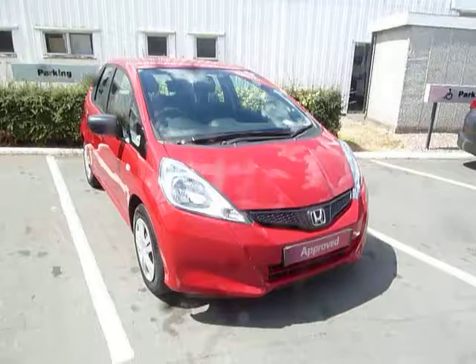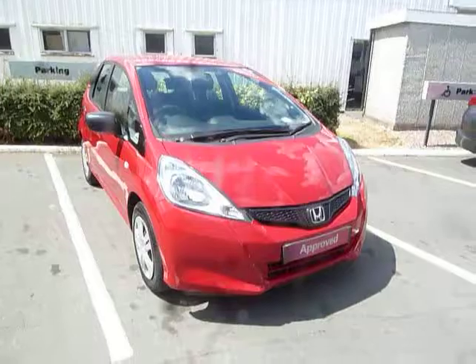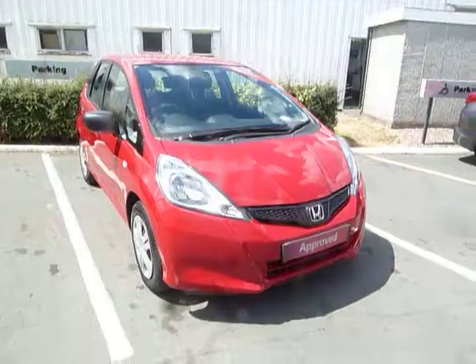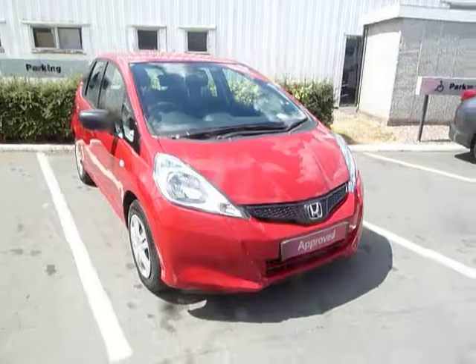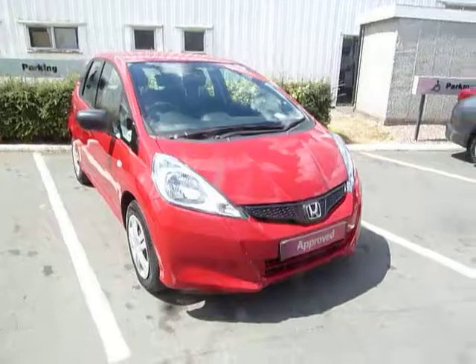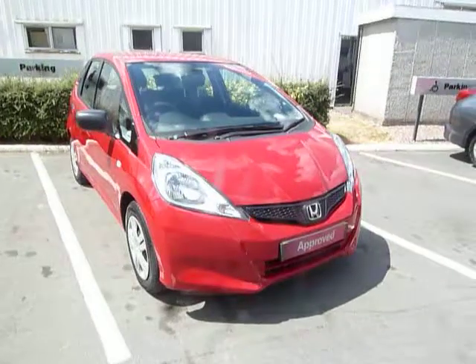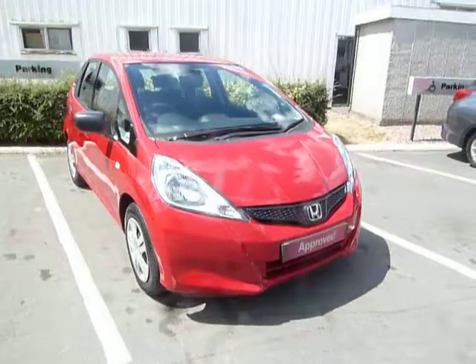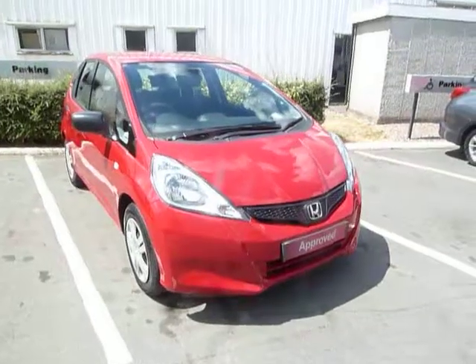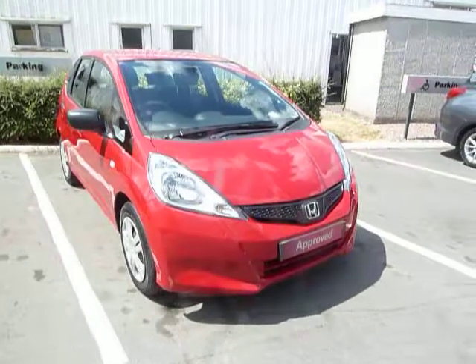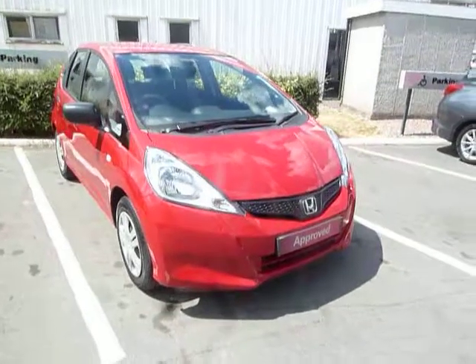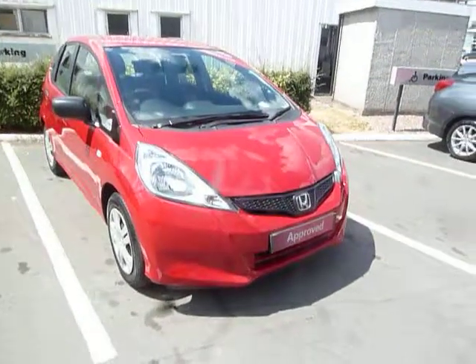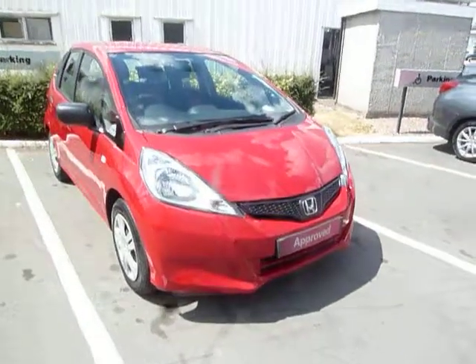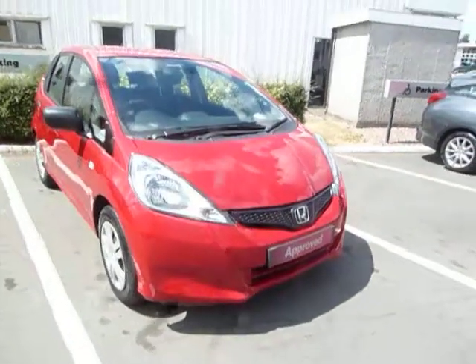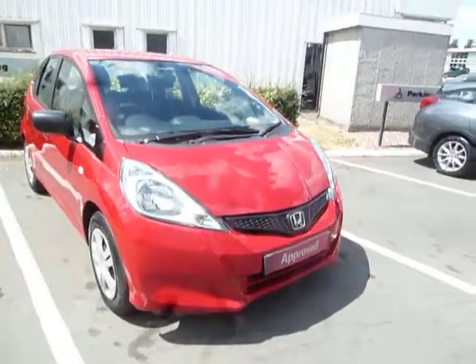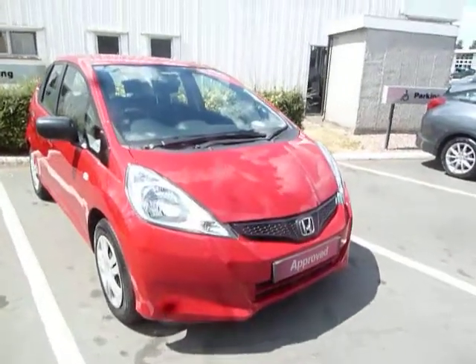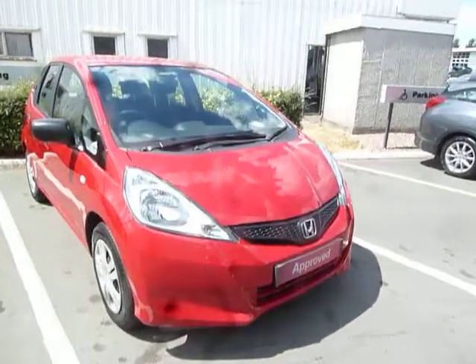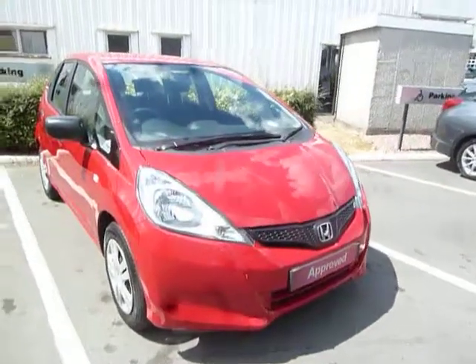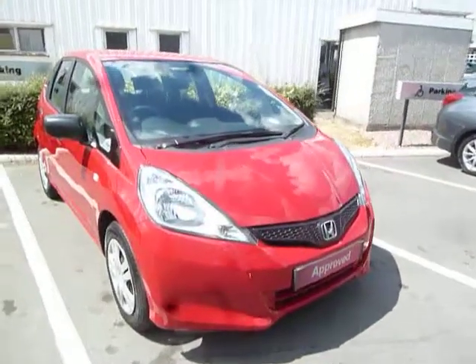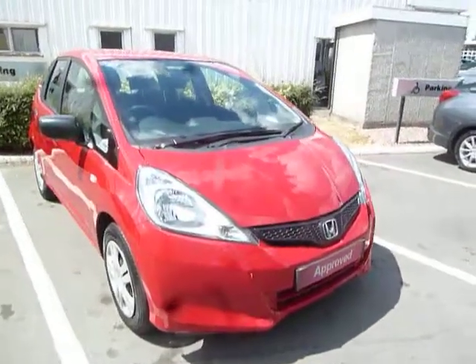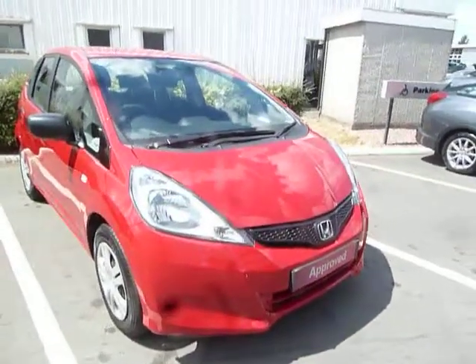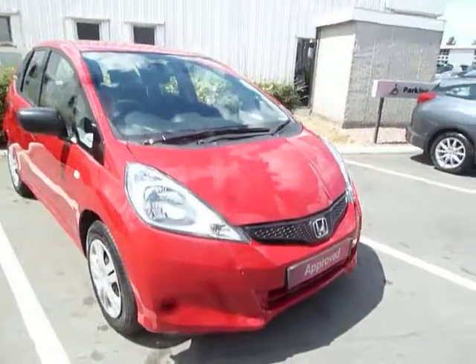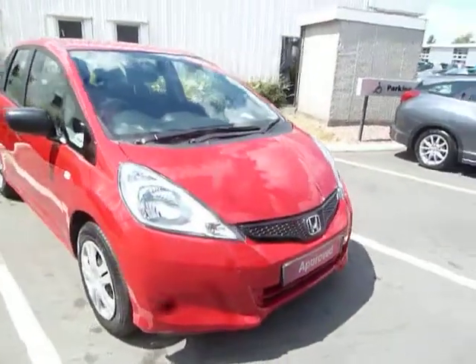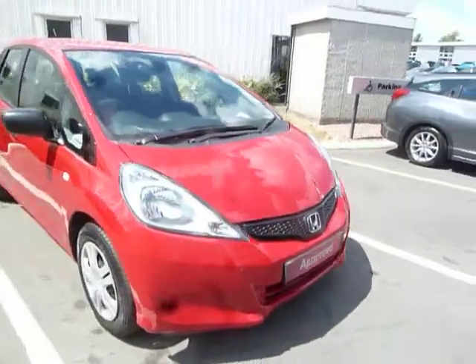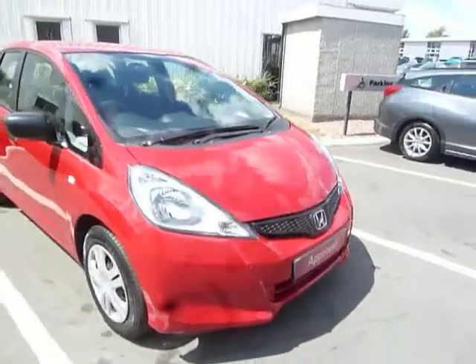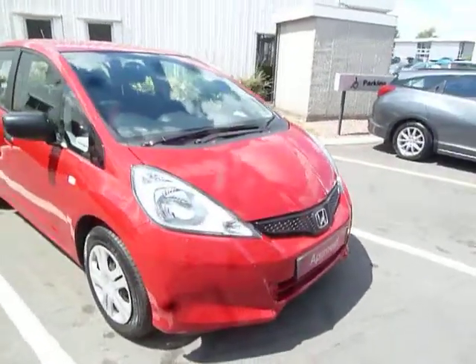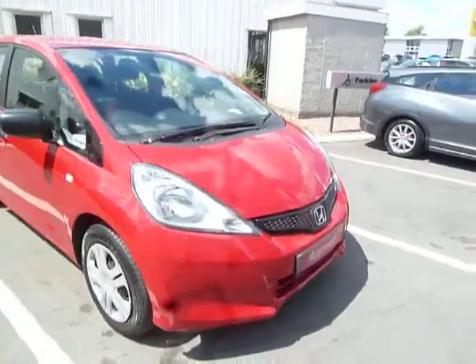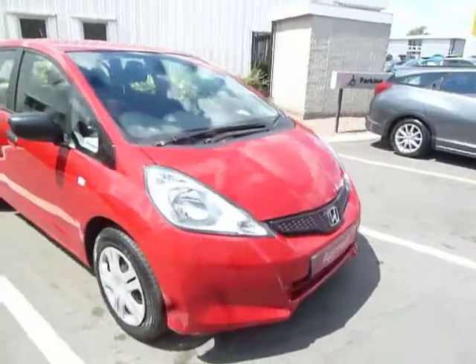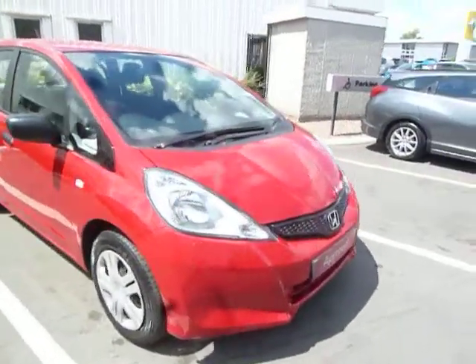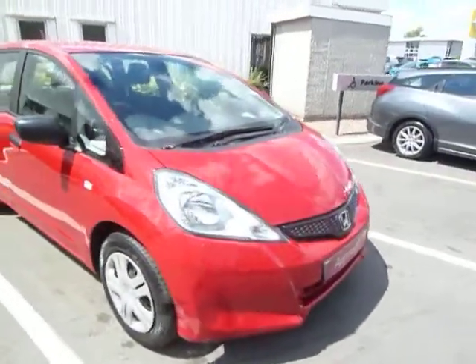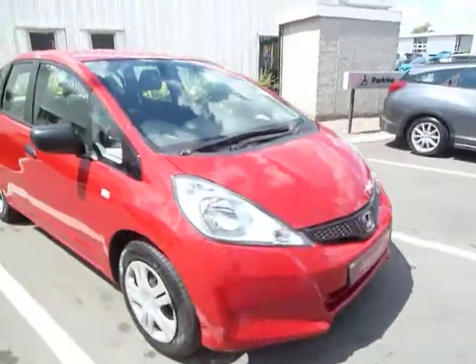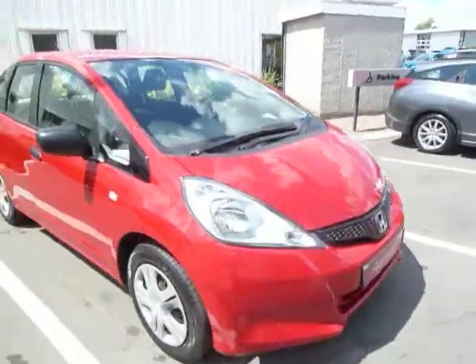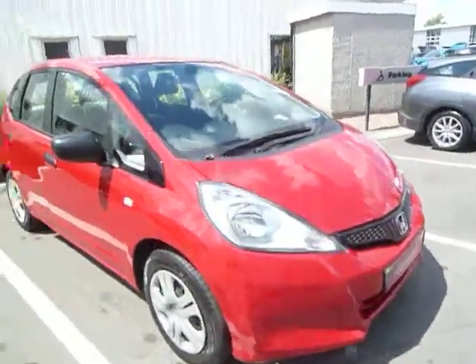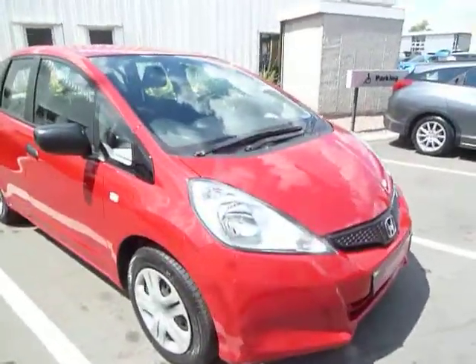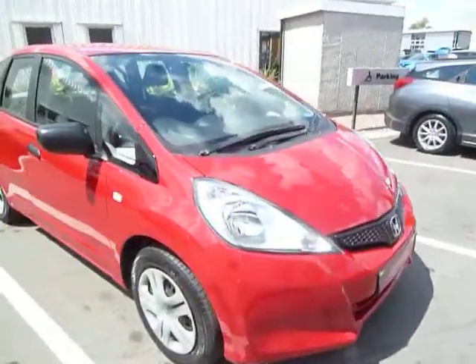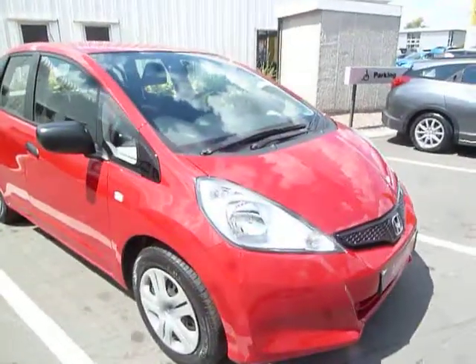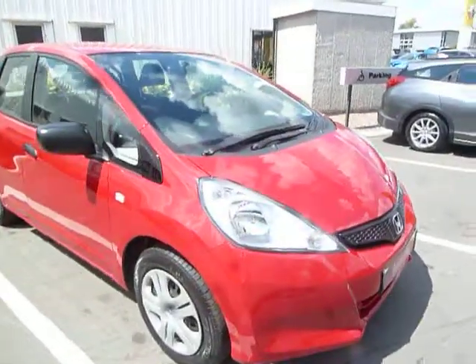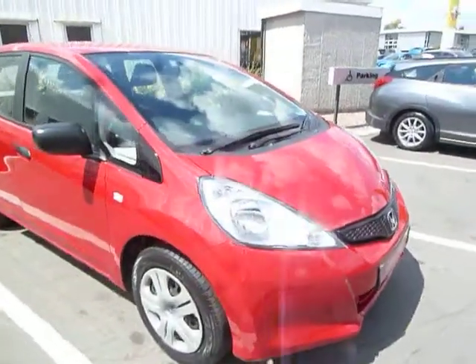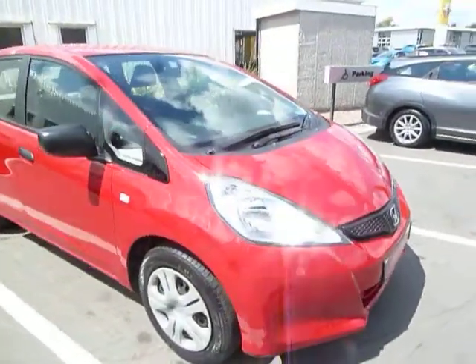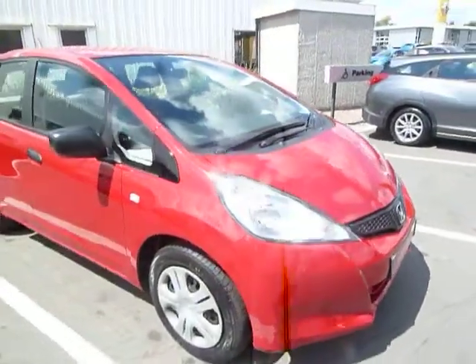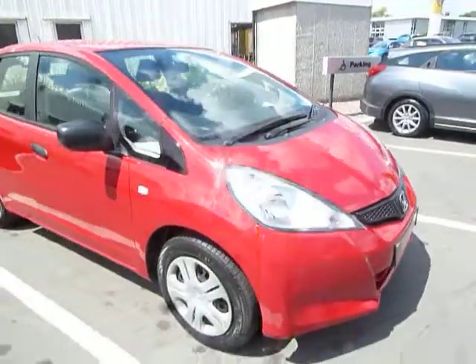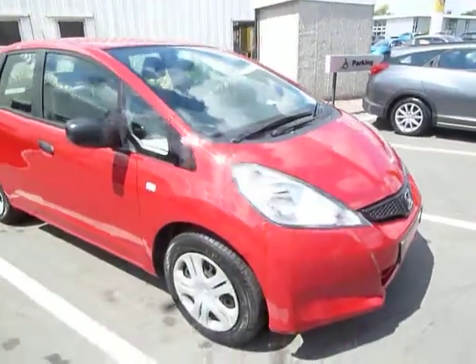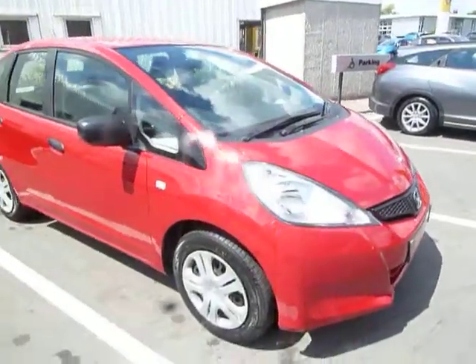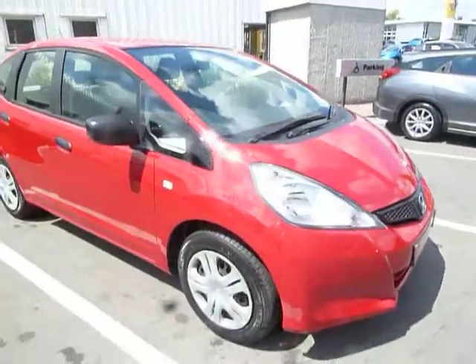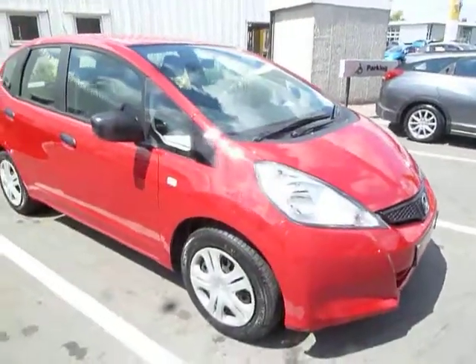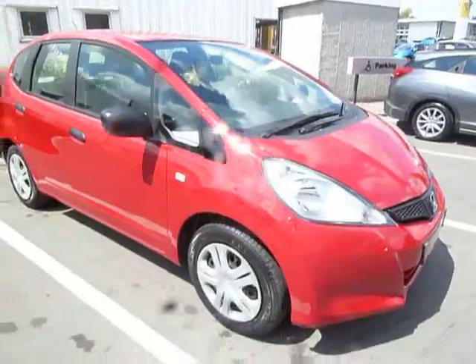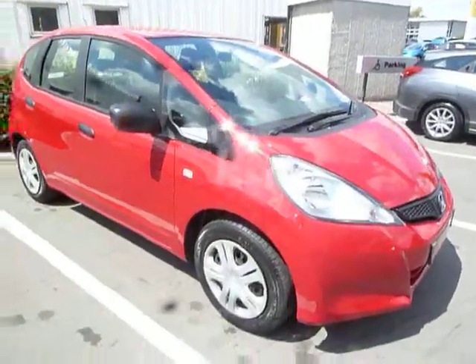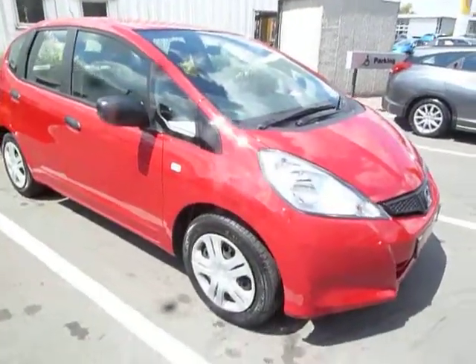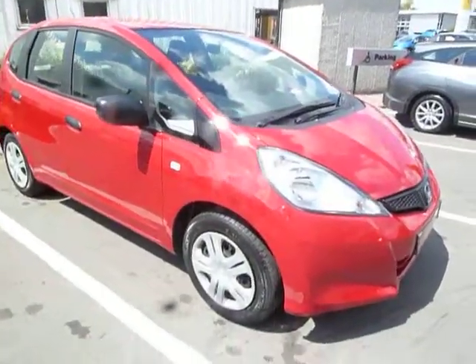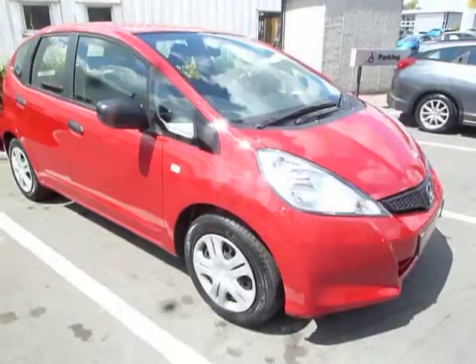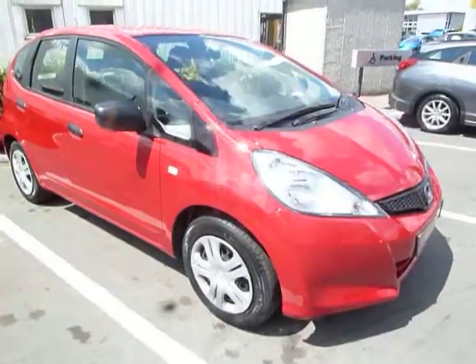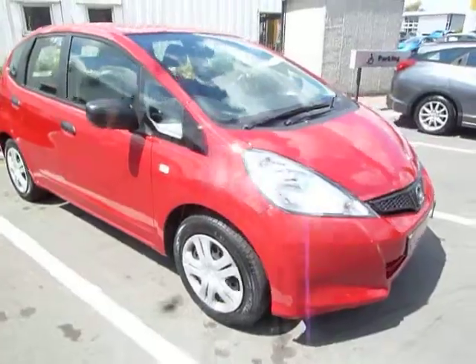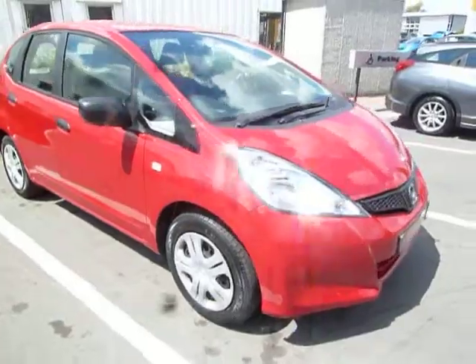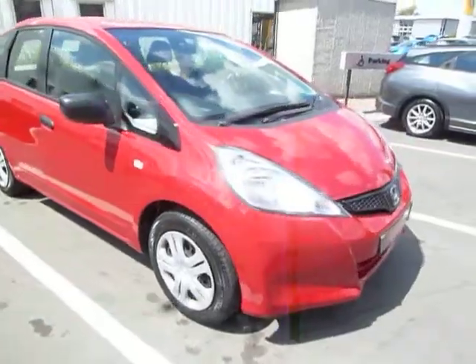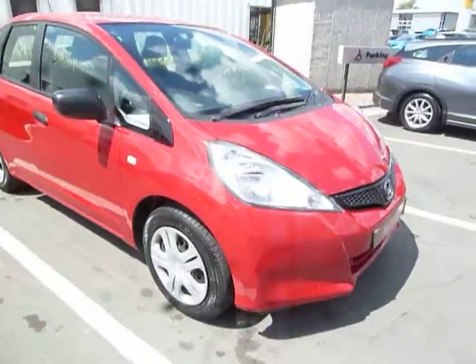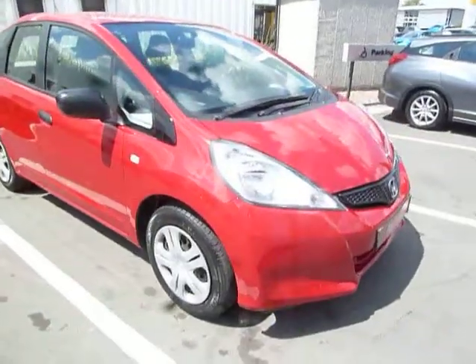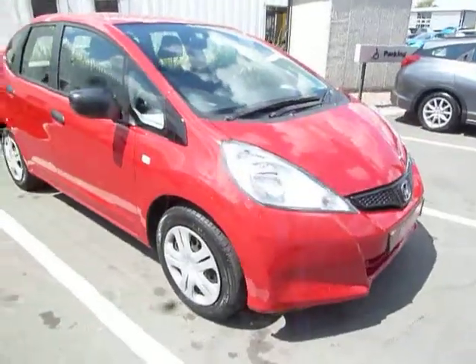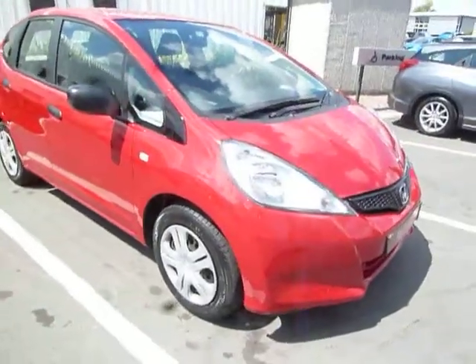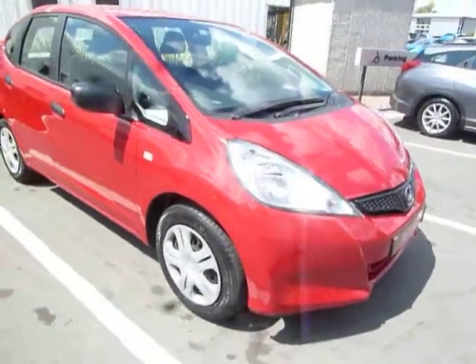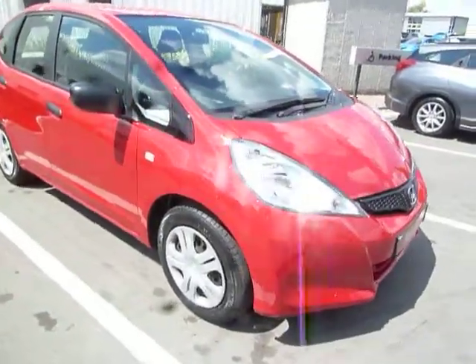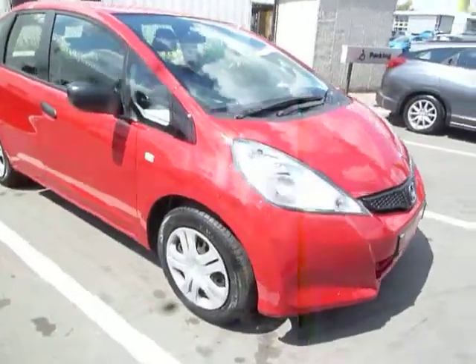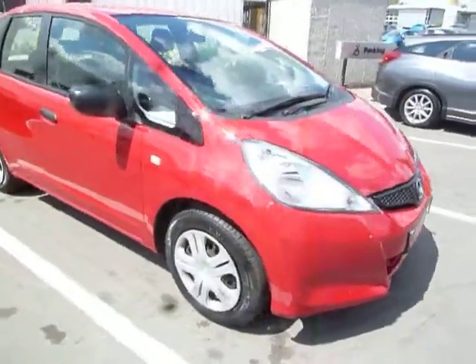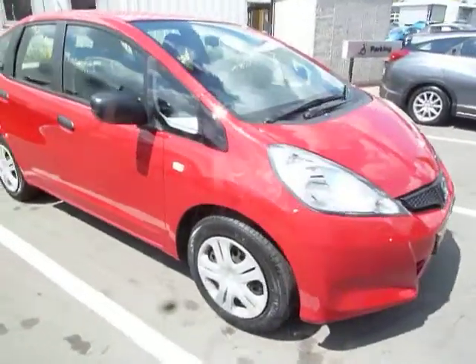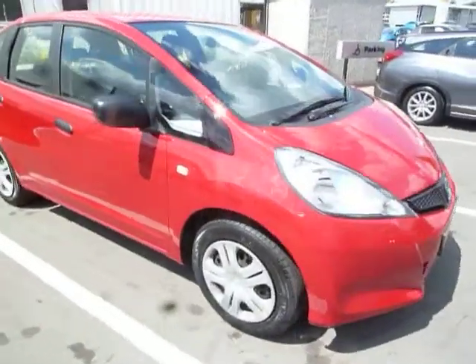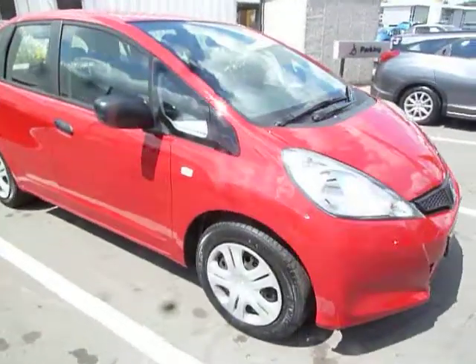Hello, welcome to JTU's Honda Telford. Today we're looking at this beautiful Jazz 1.2S in Milano Red.